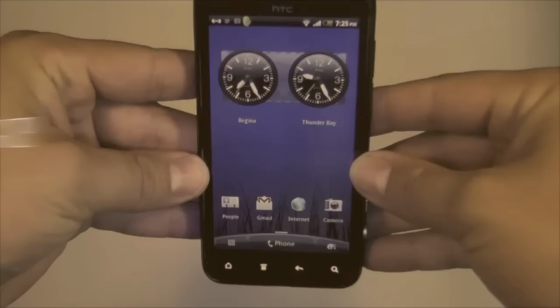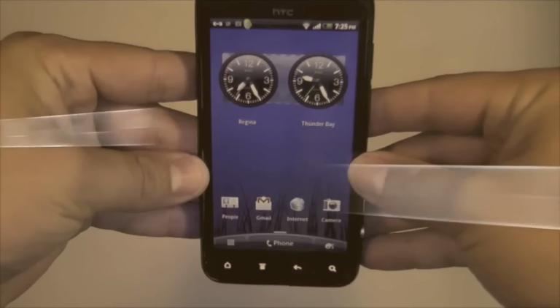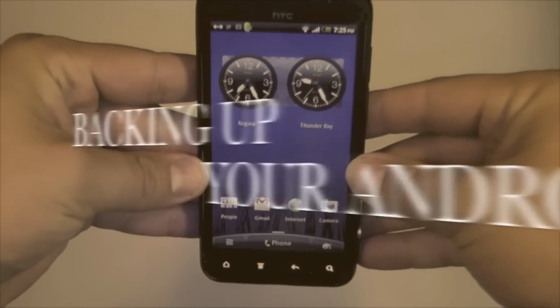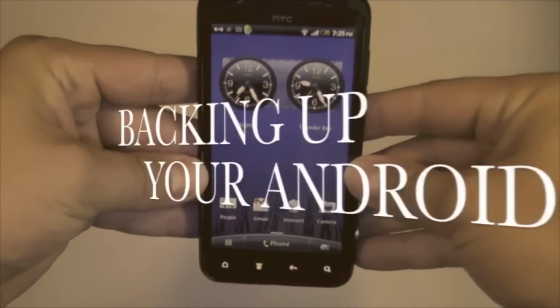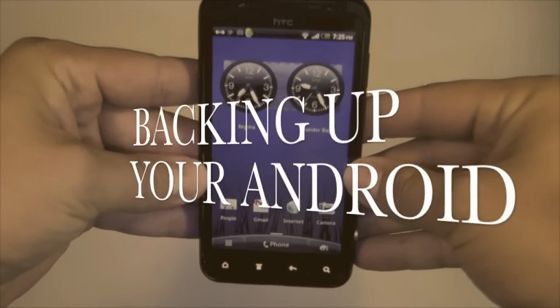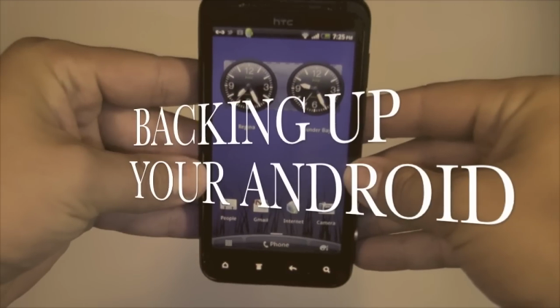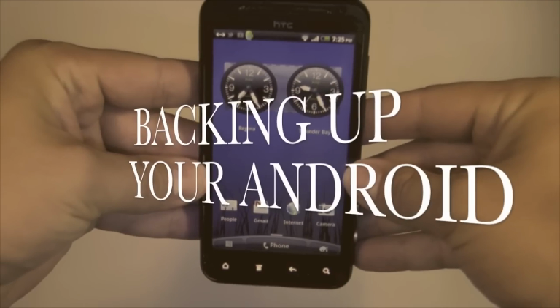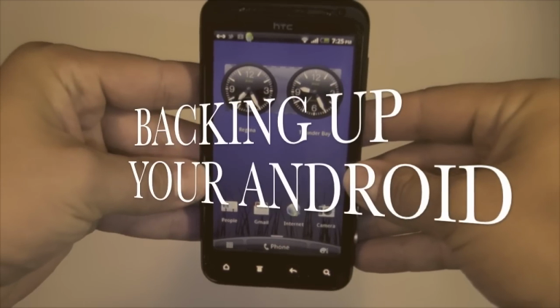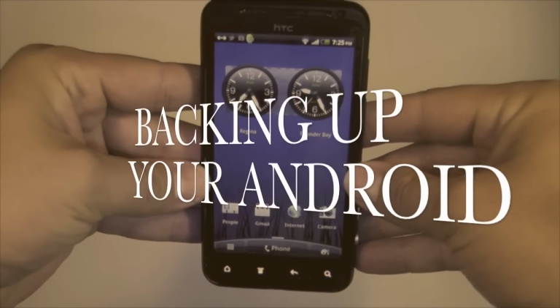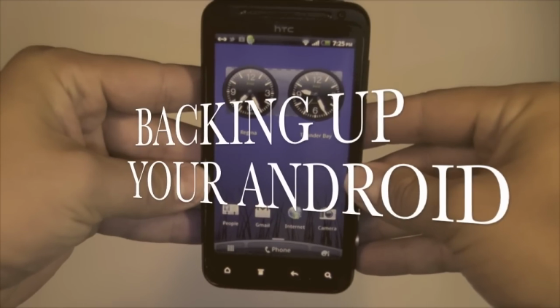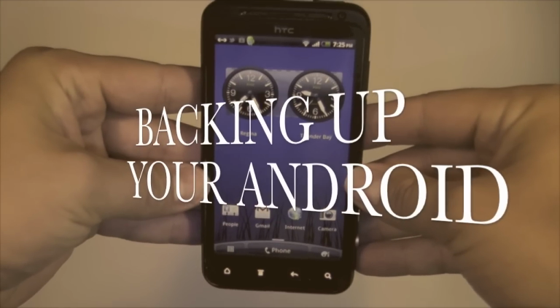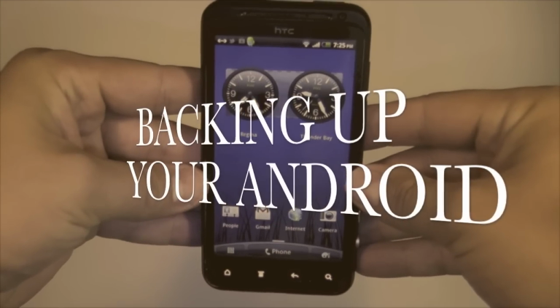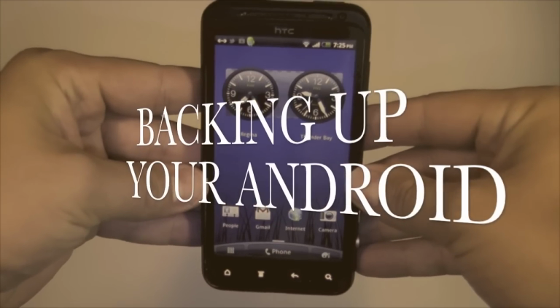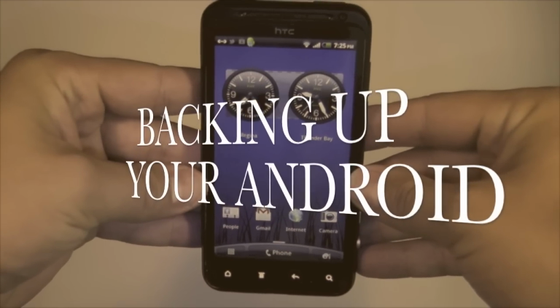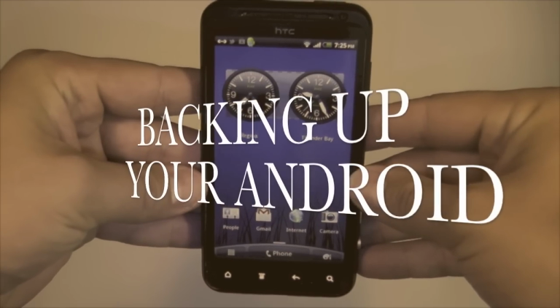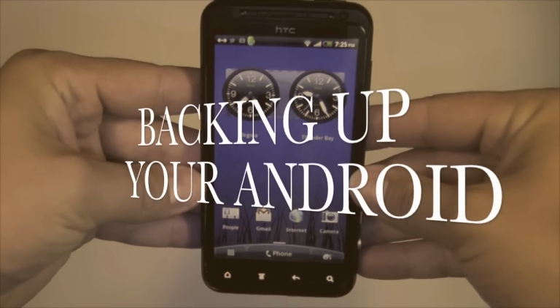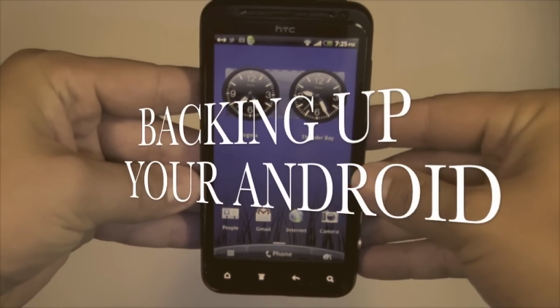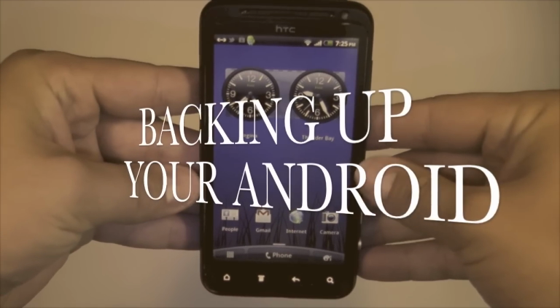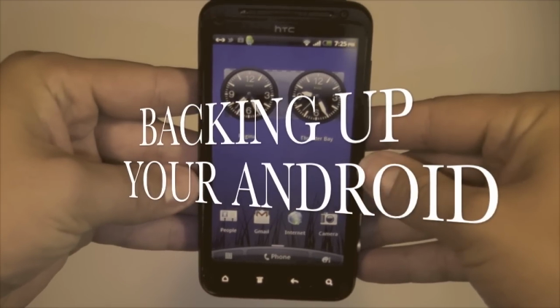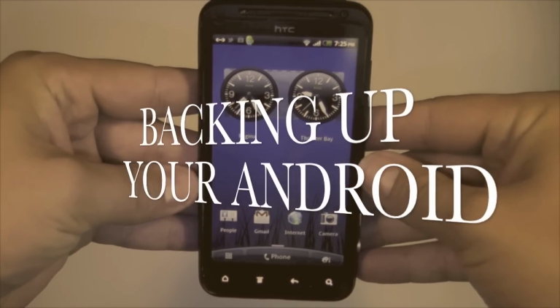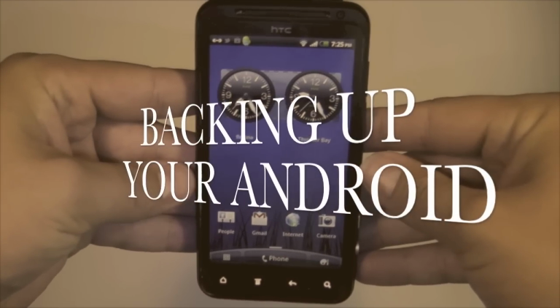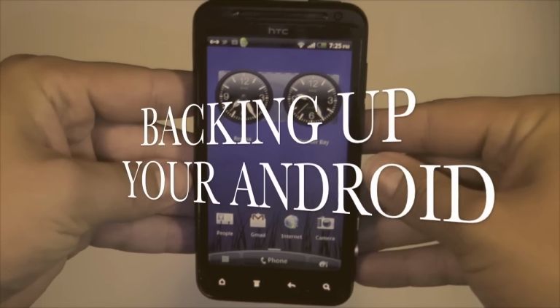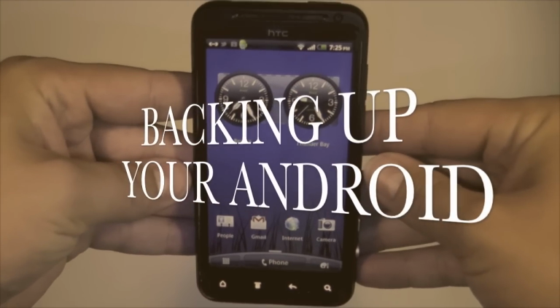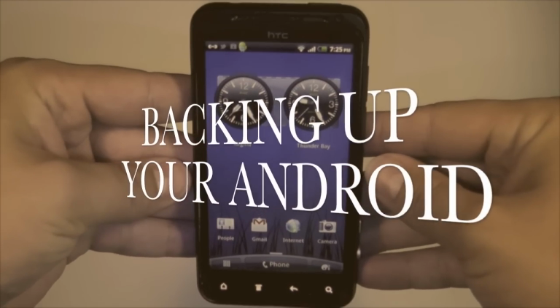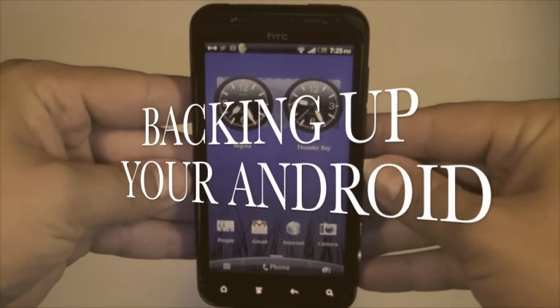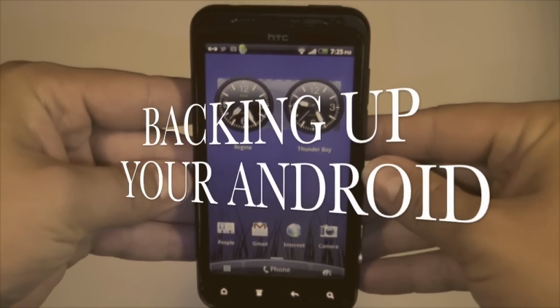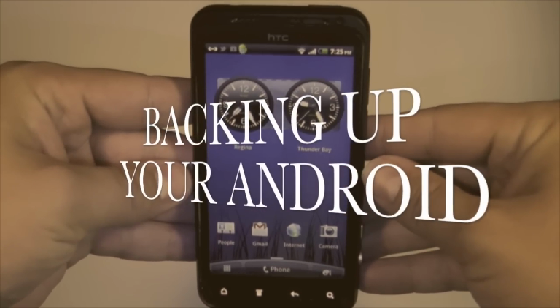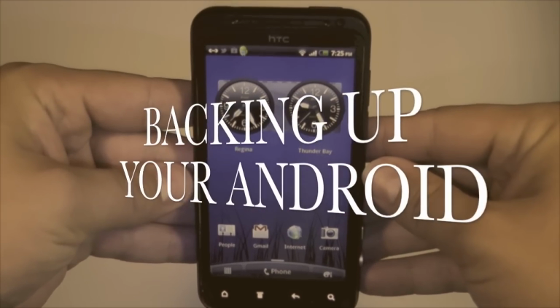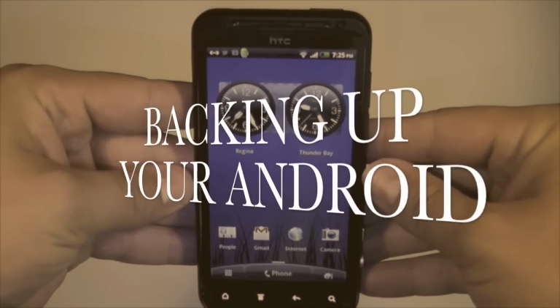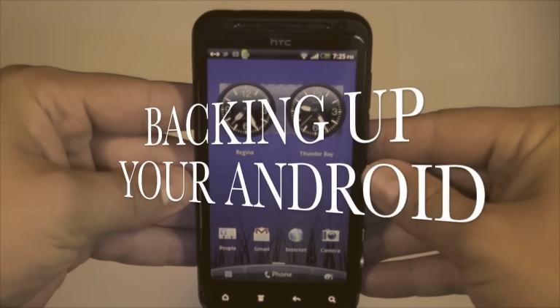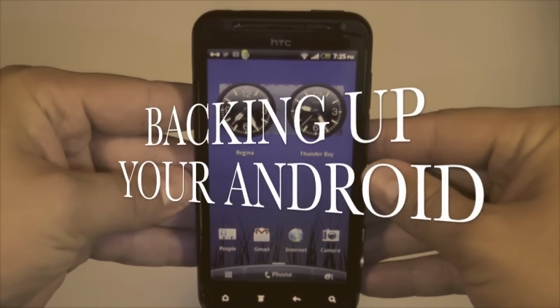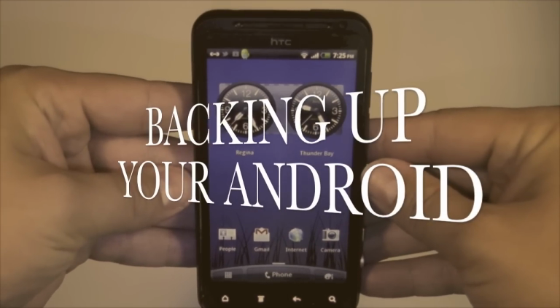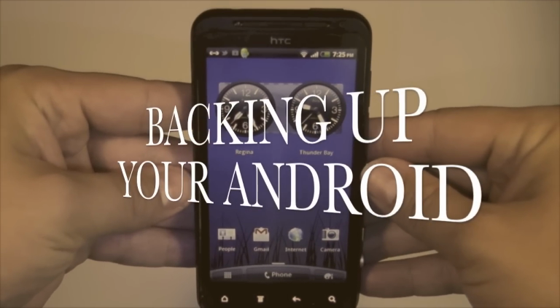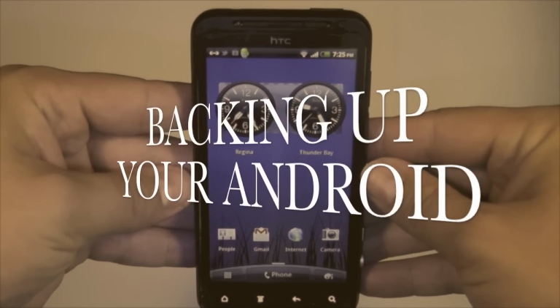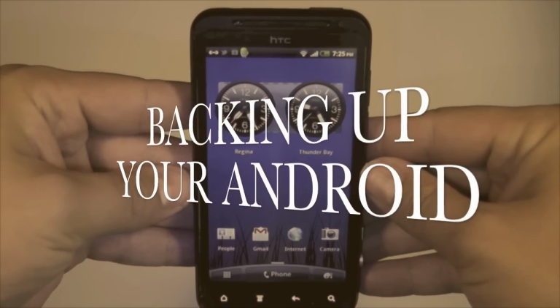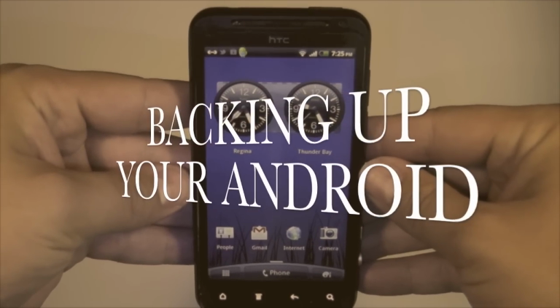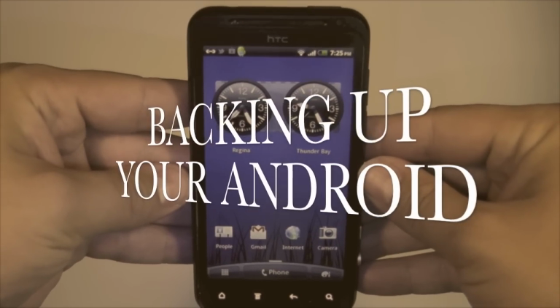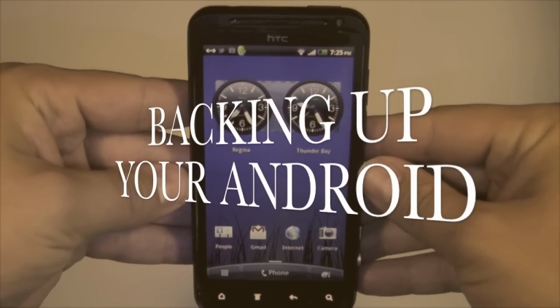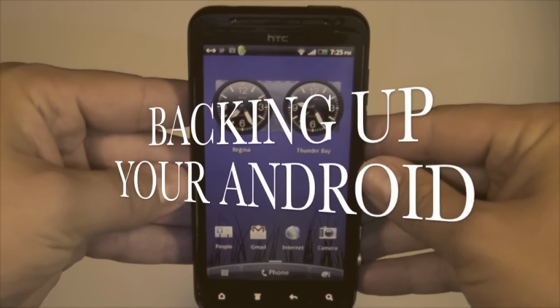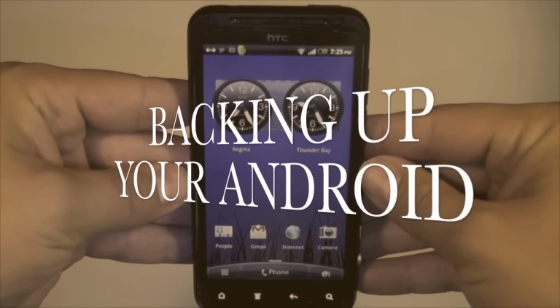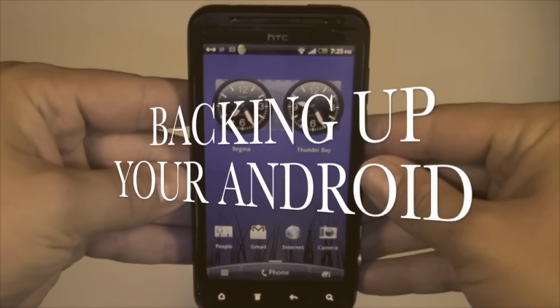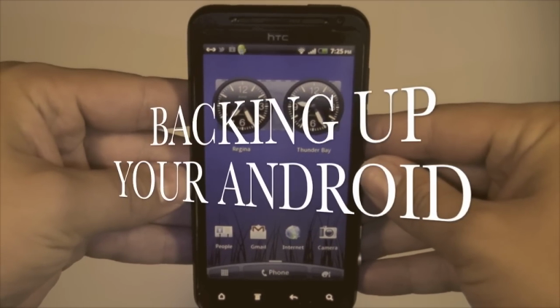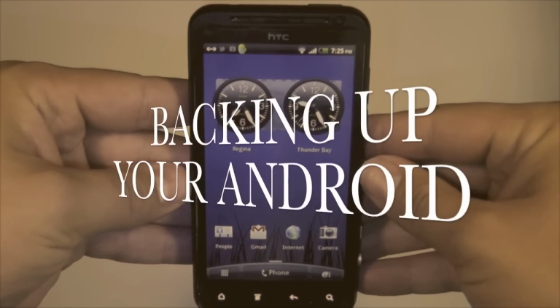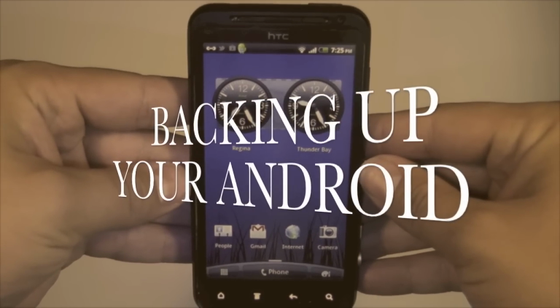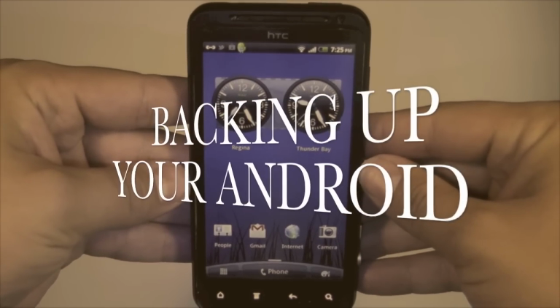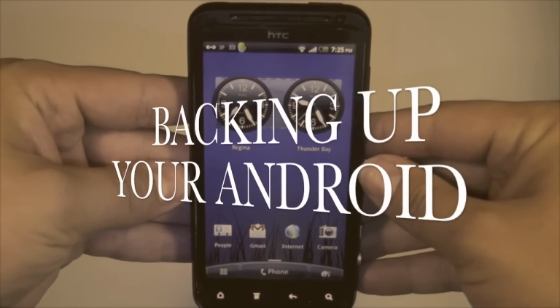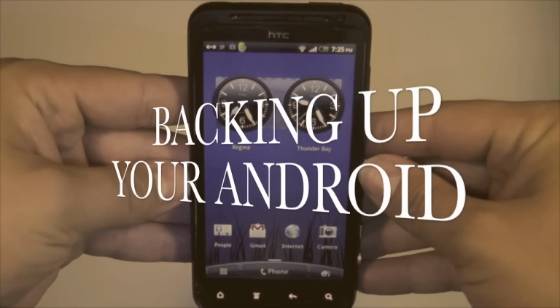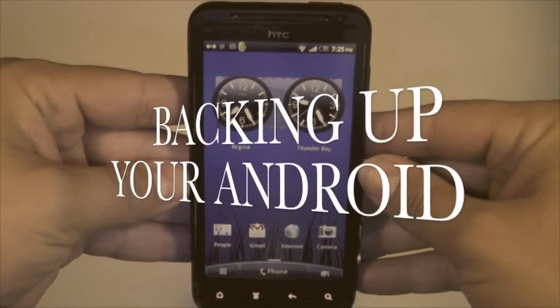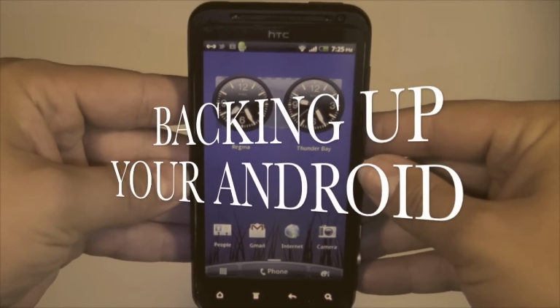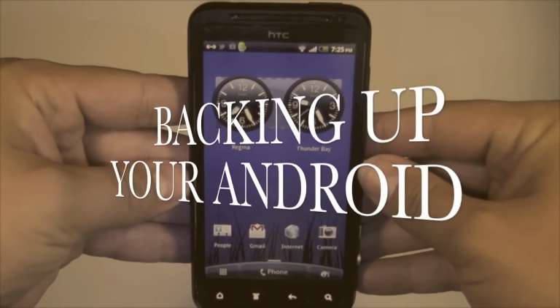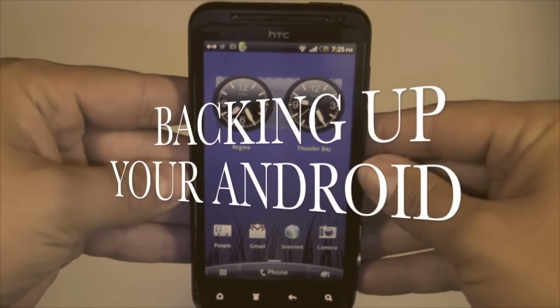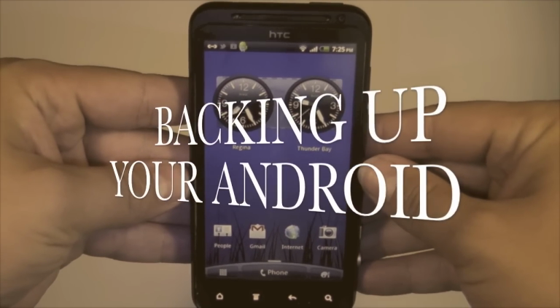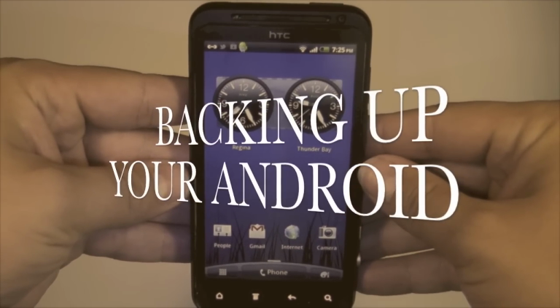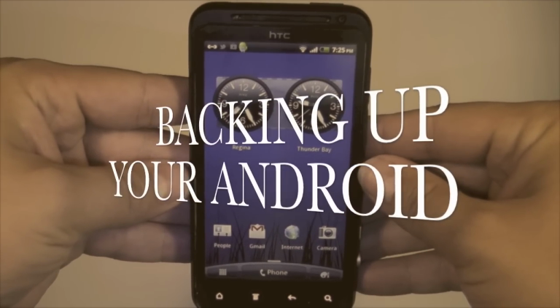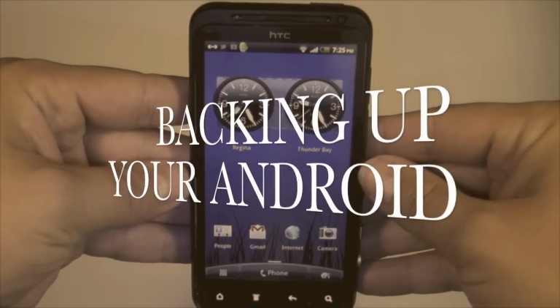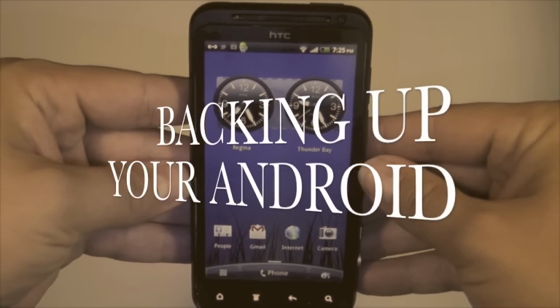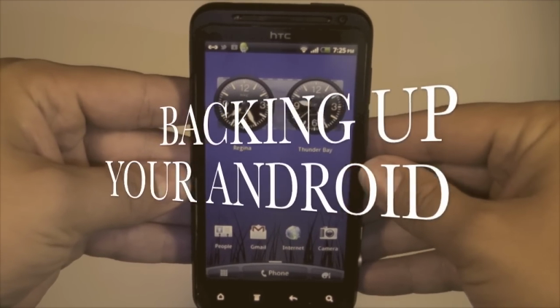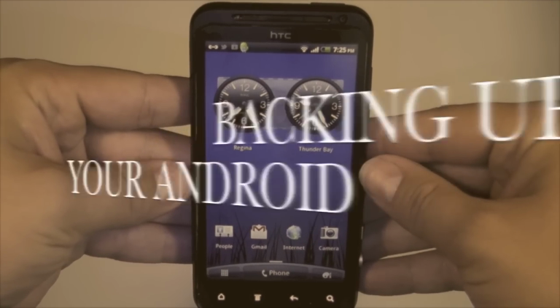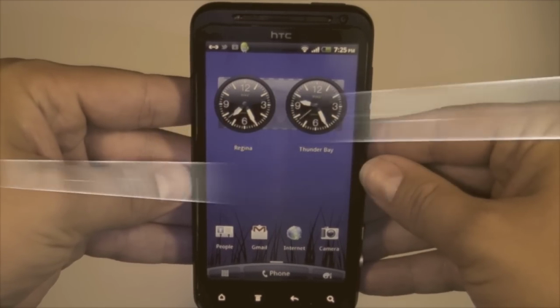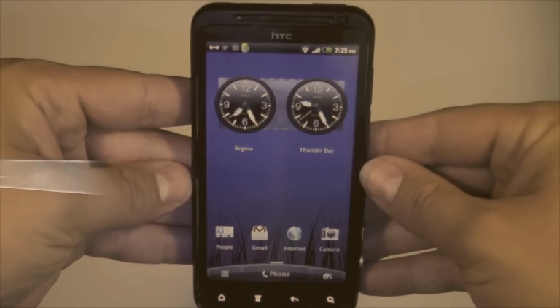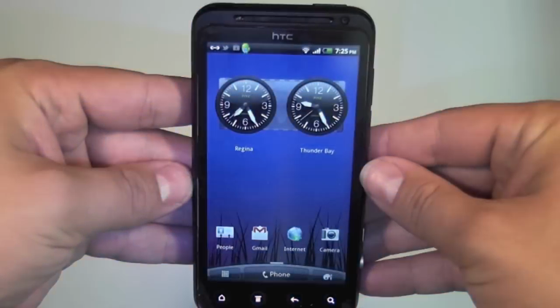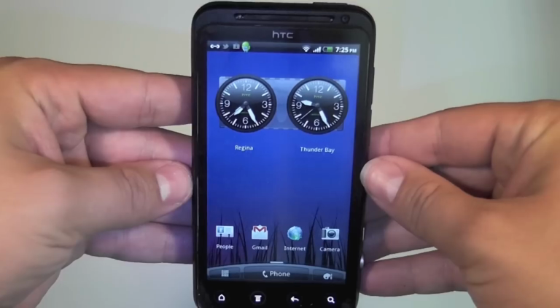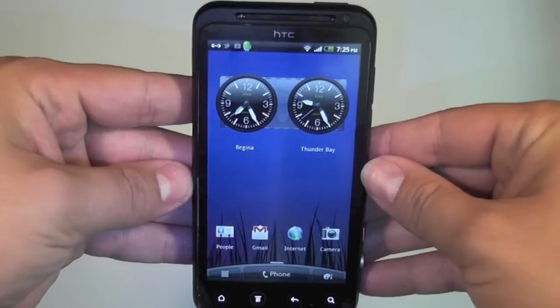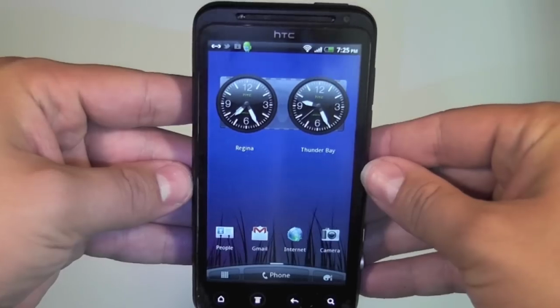Hi, this is Gareth Borden from Teleco Supply and today we are going to be showing you how to keep all of your contacts safe by backing up your Android wirelessly.